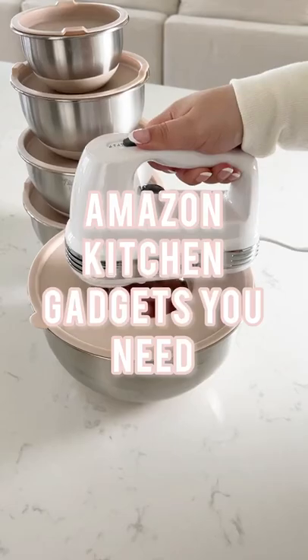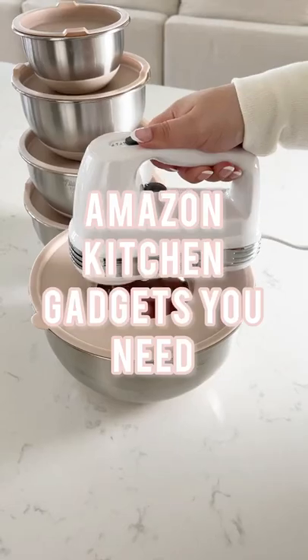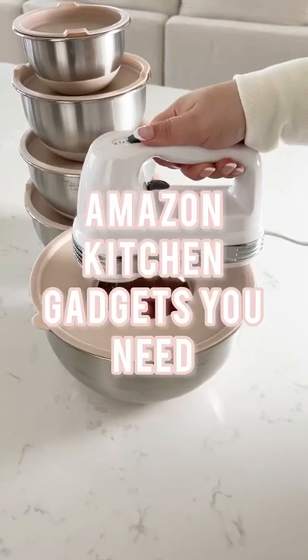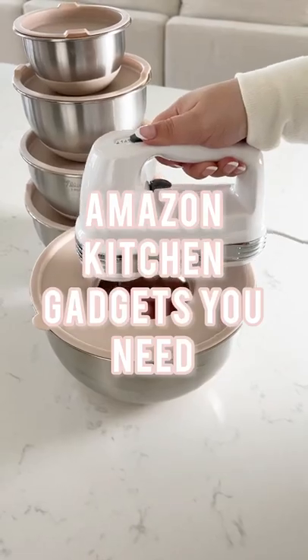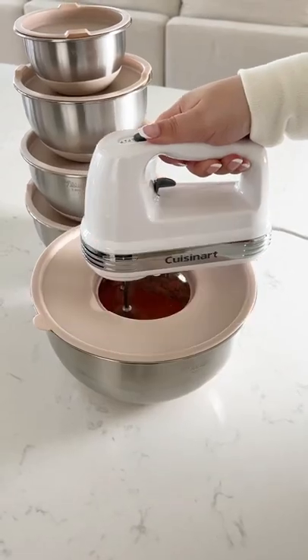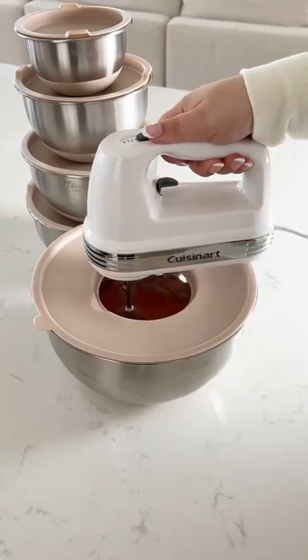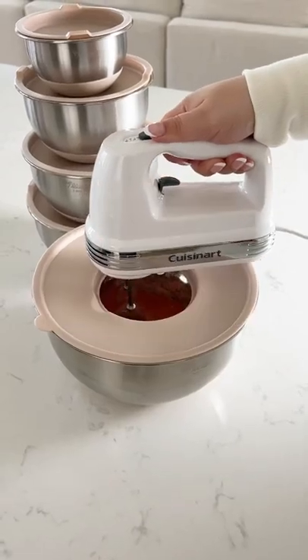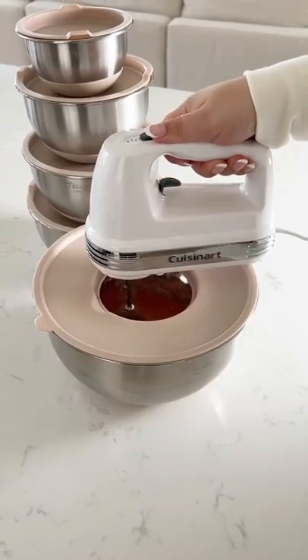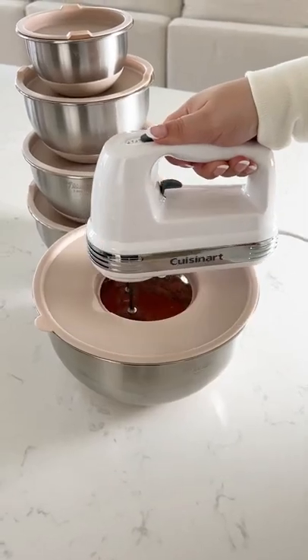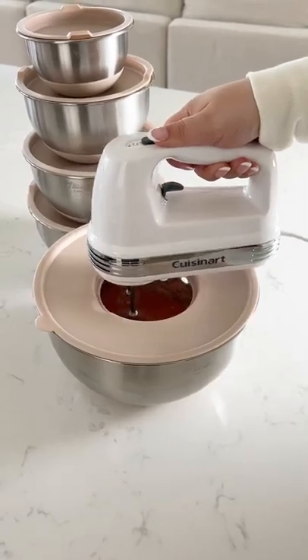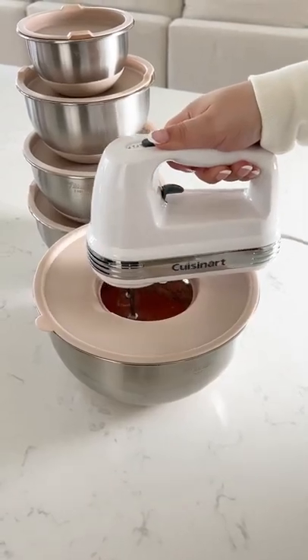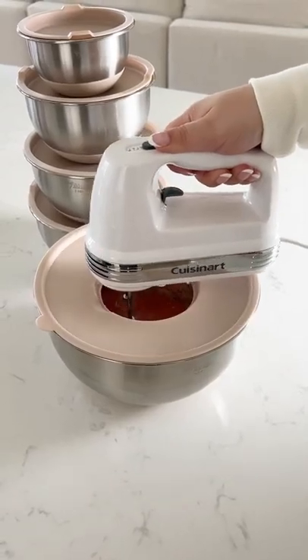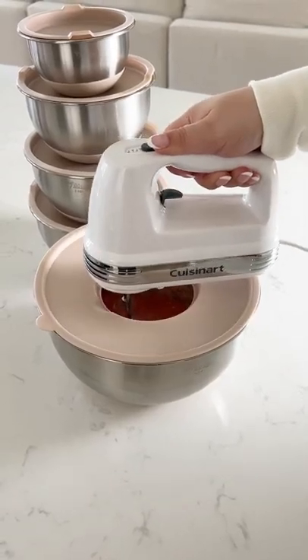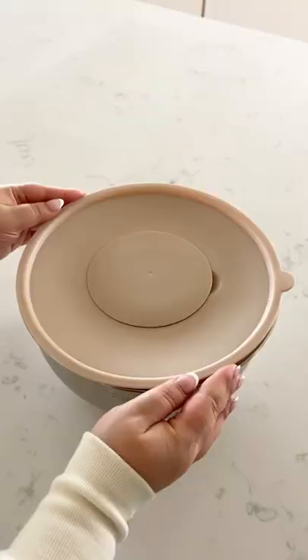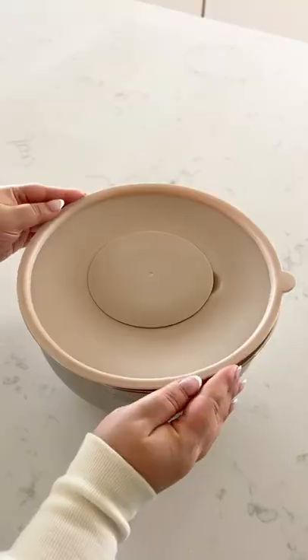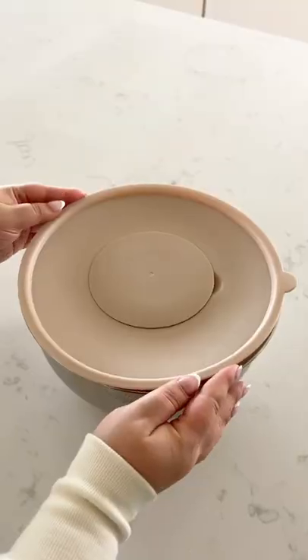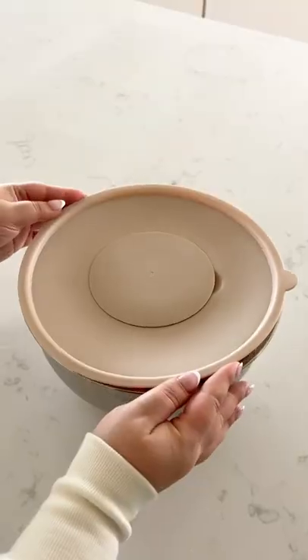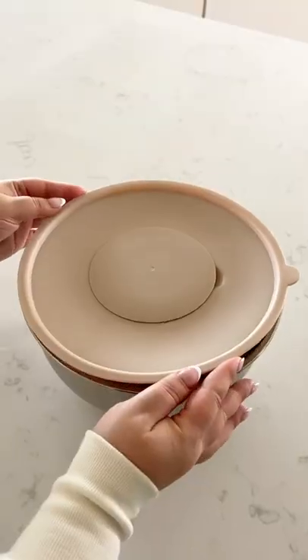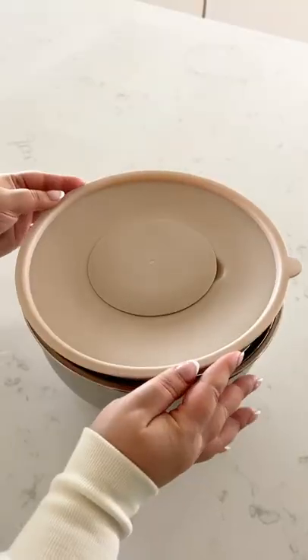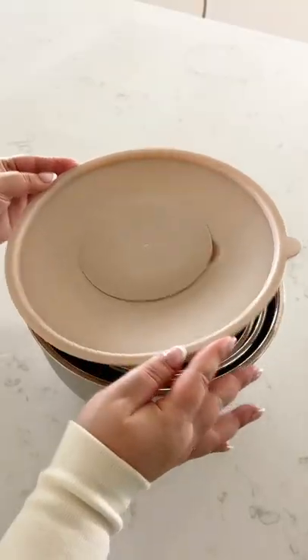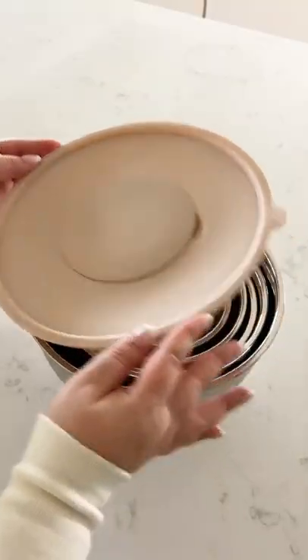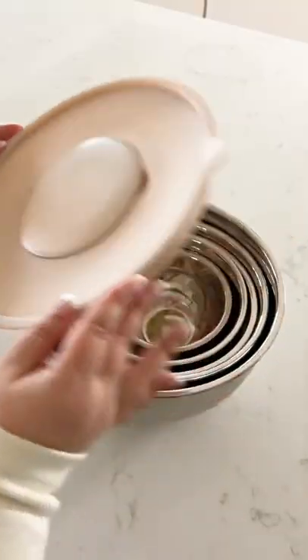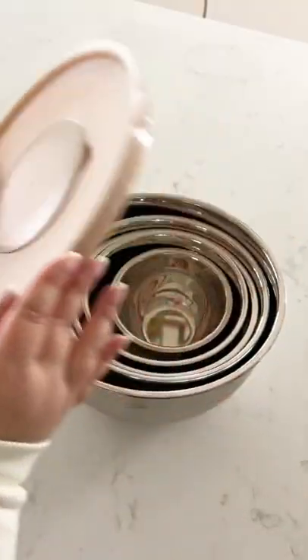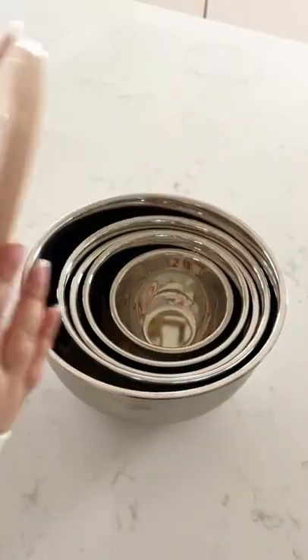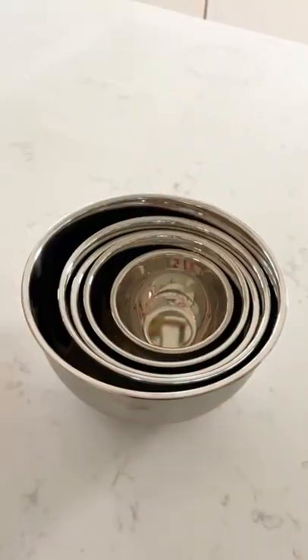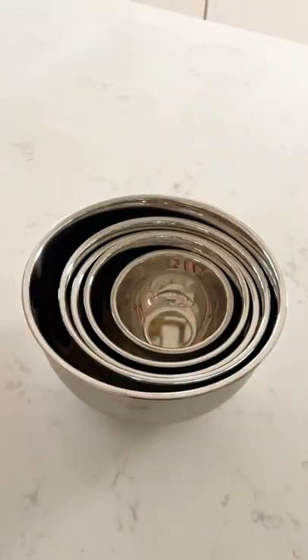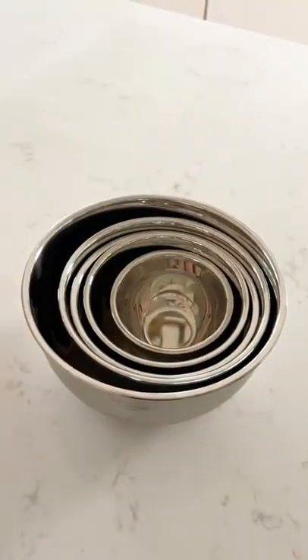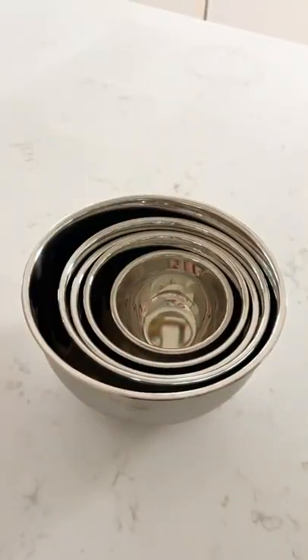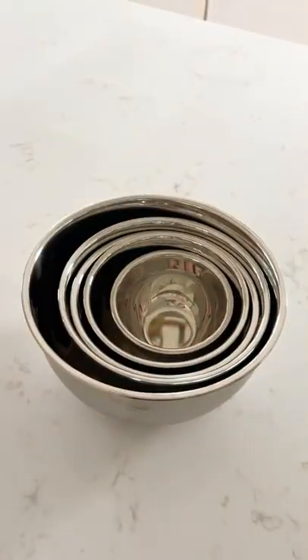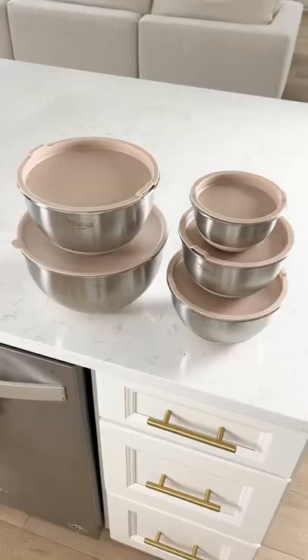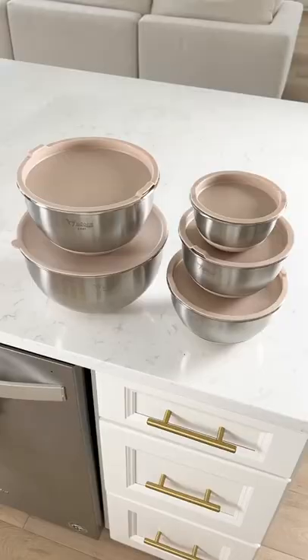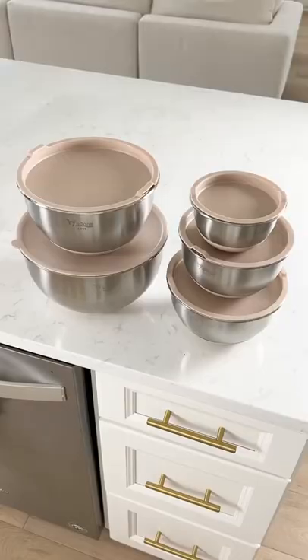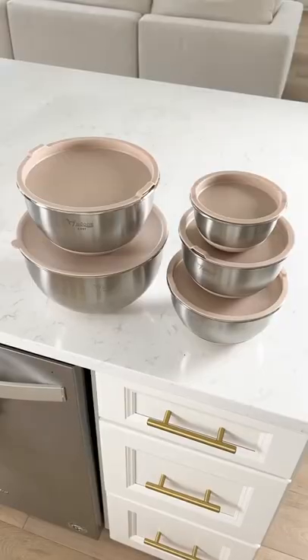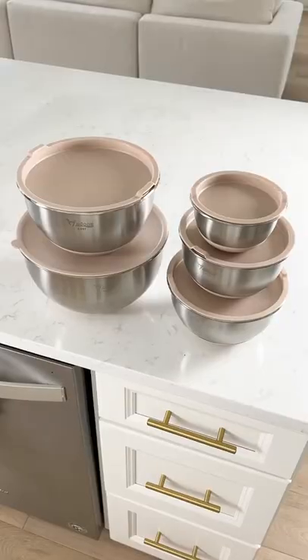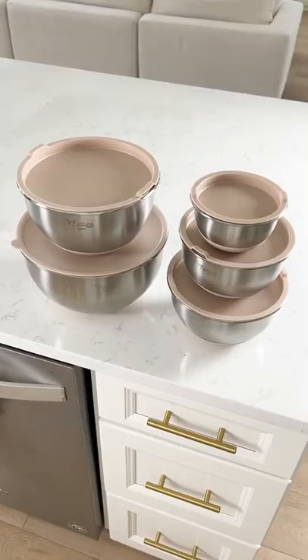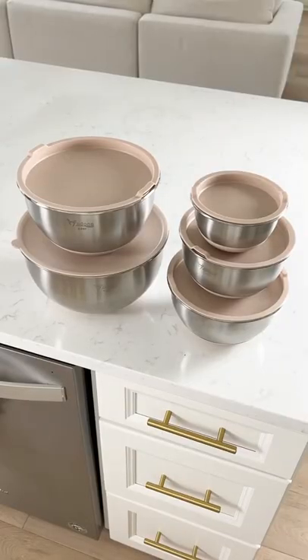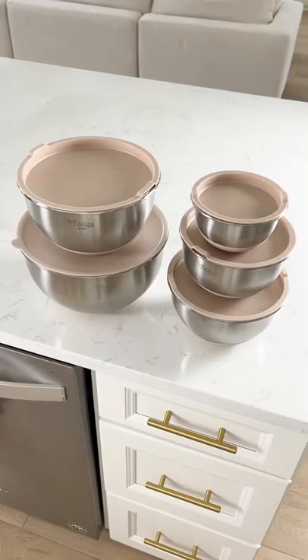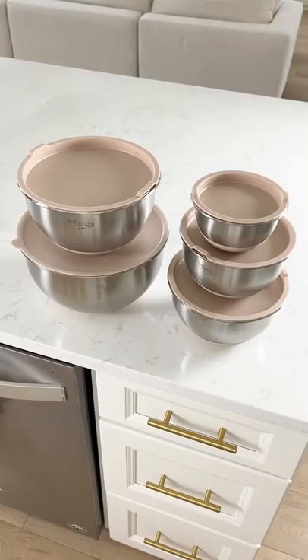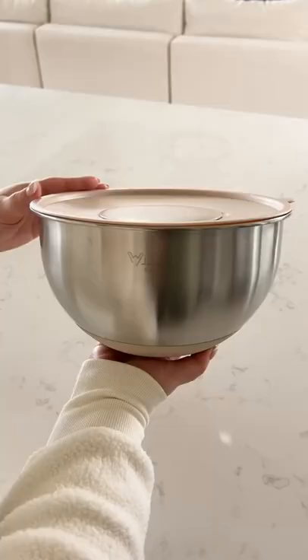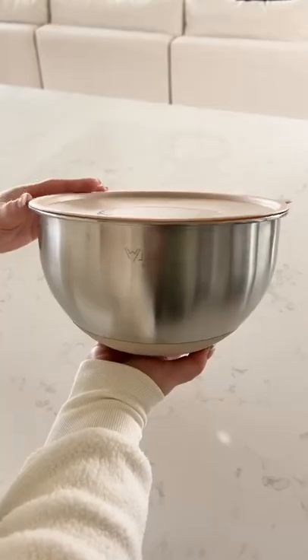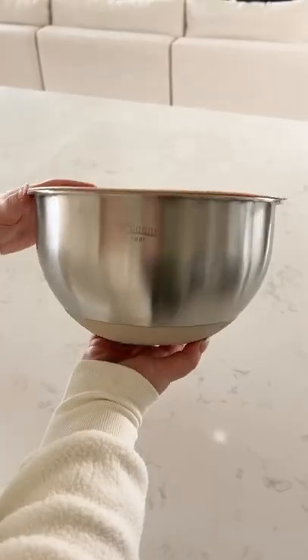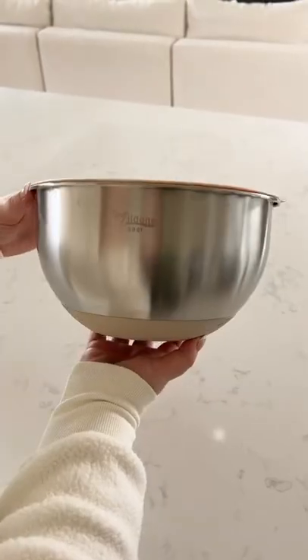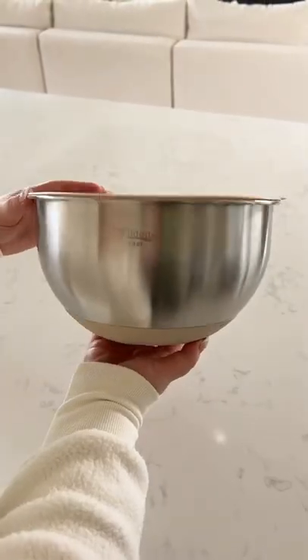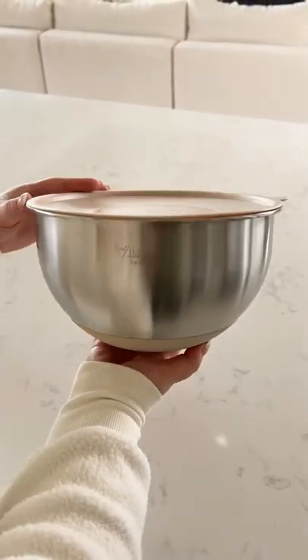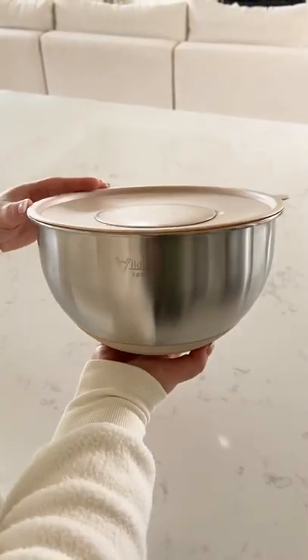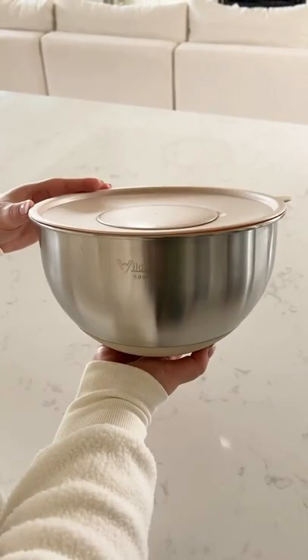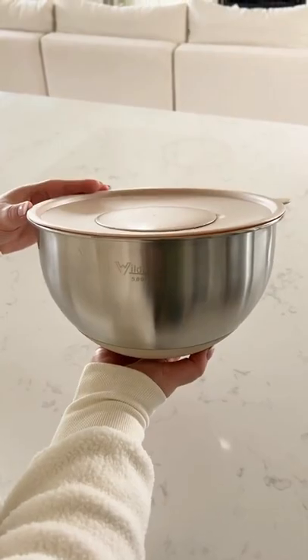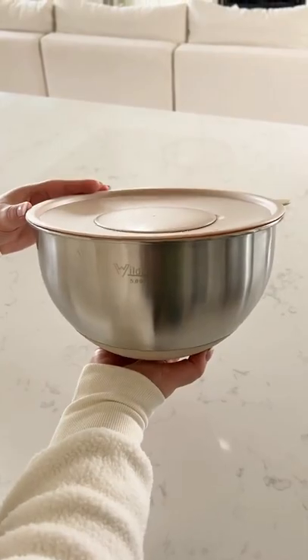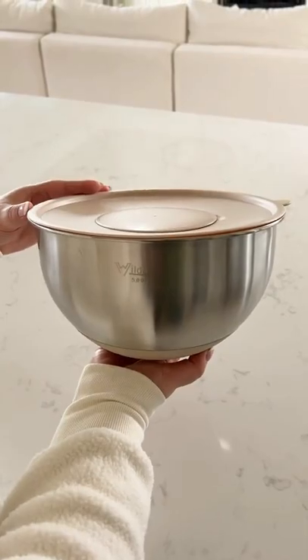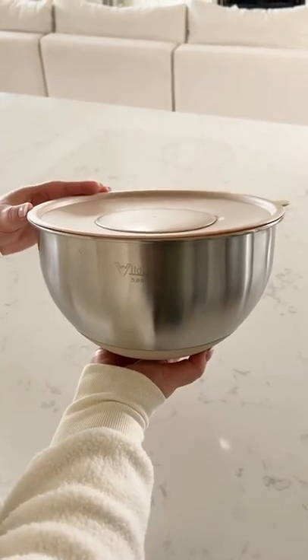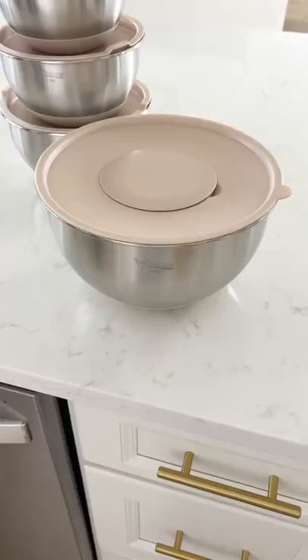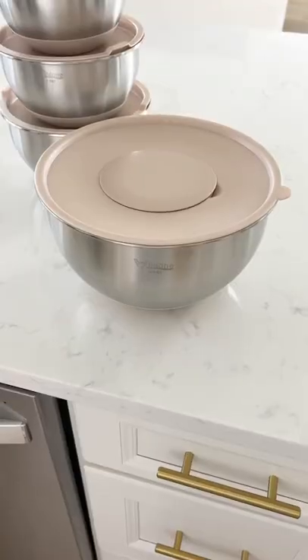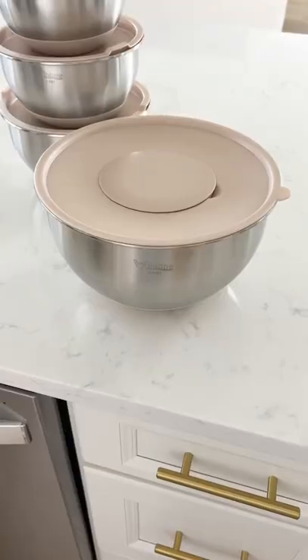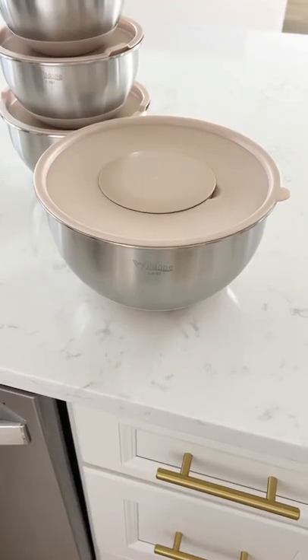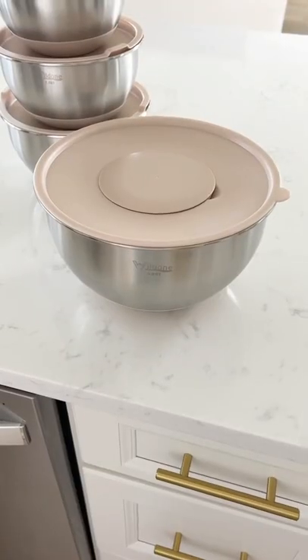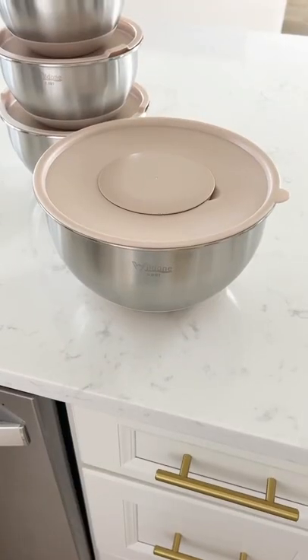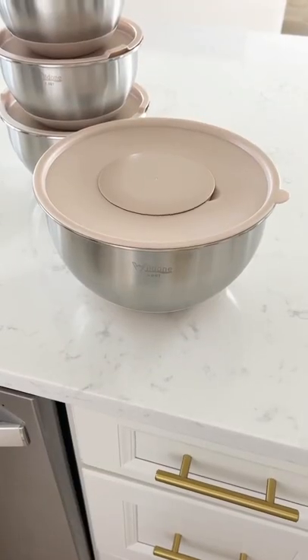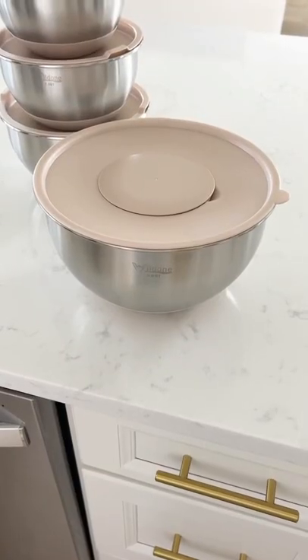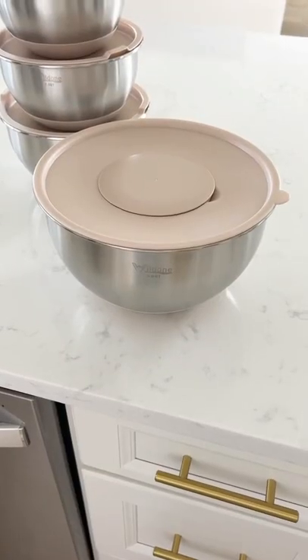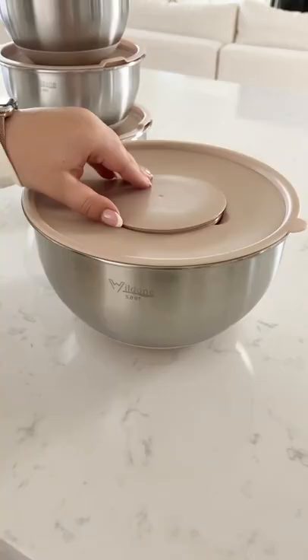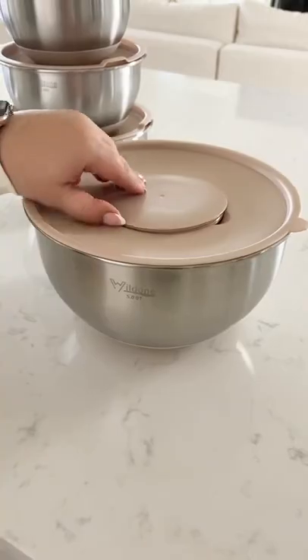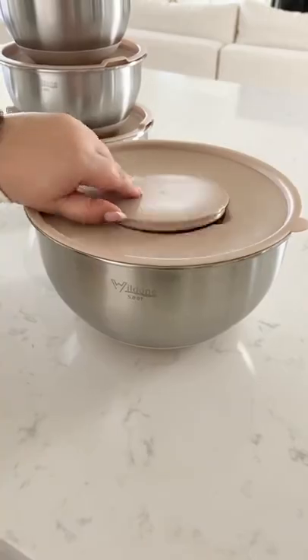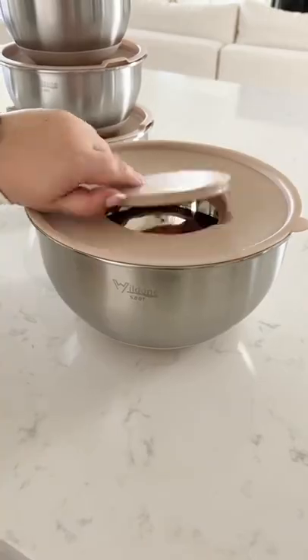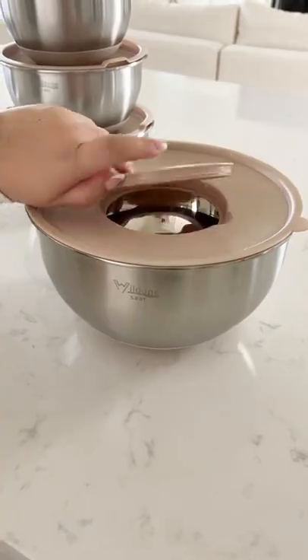Amazon kitchen gadgets you need. This is probably the coolest and most useful mixing bowl set ever. The largest bowl actually has attachments you could add on to it.